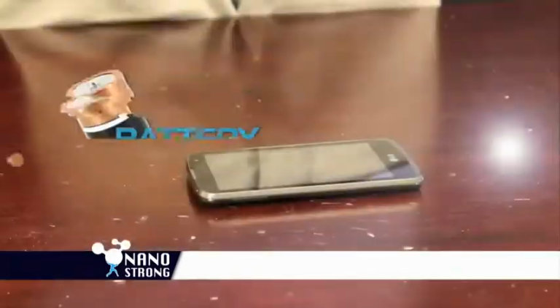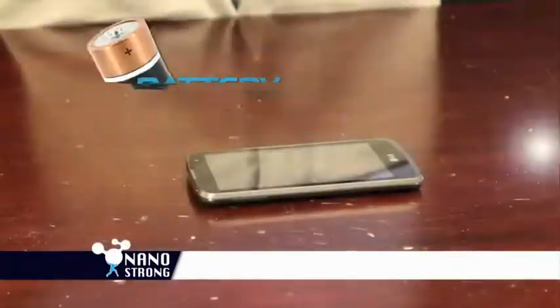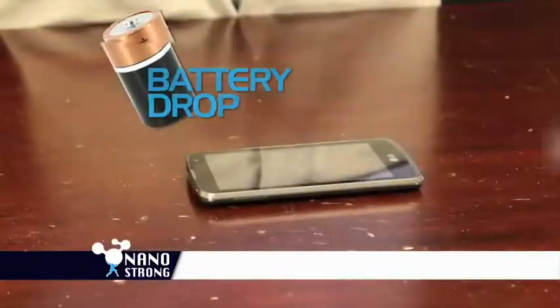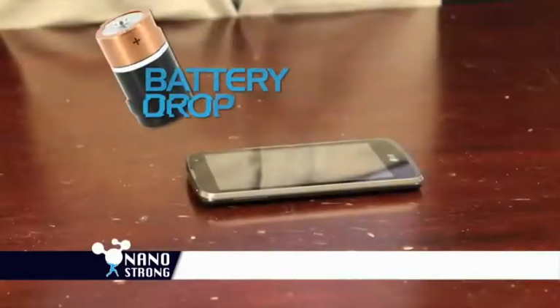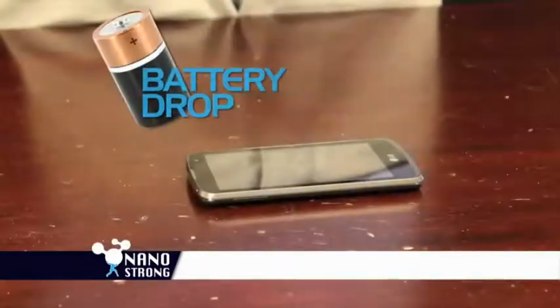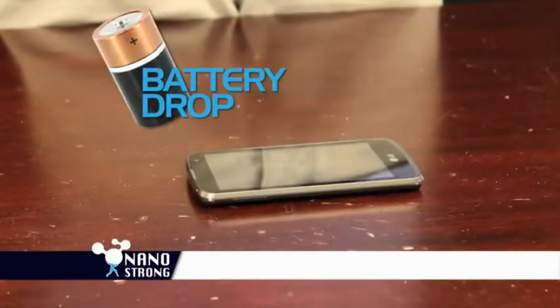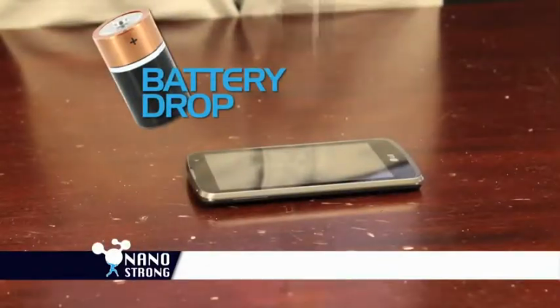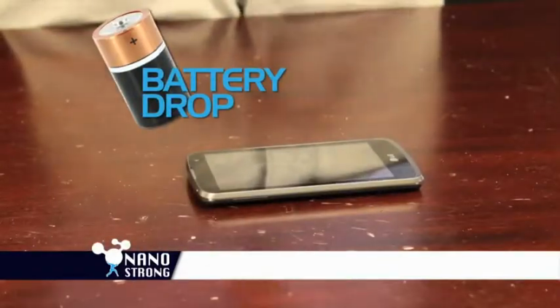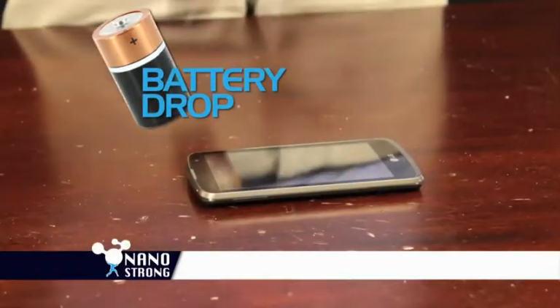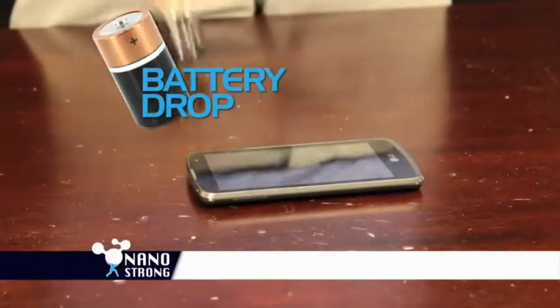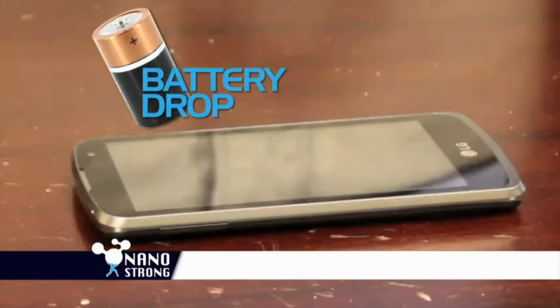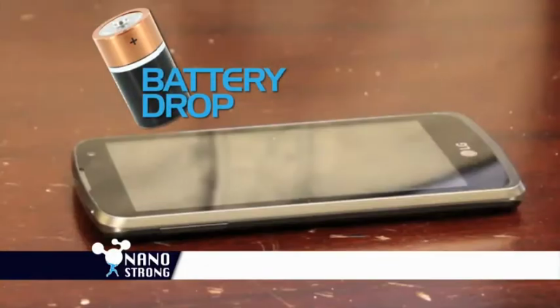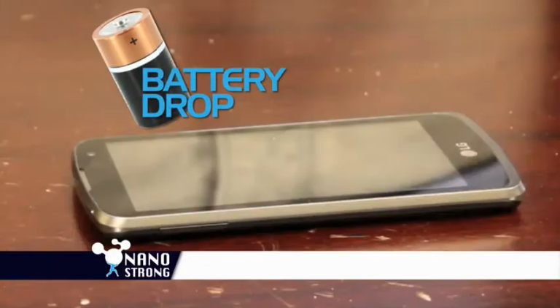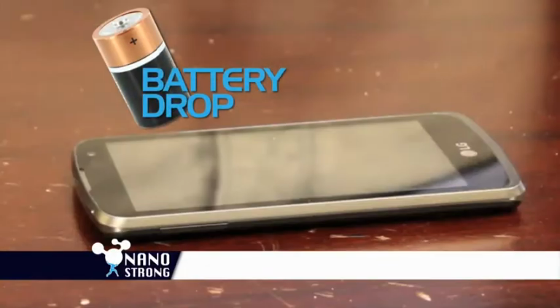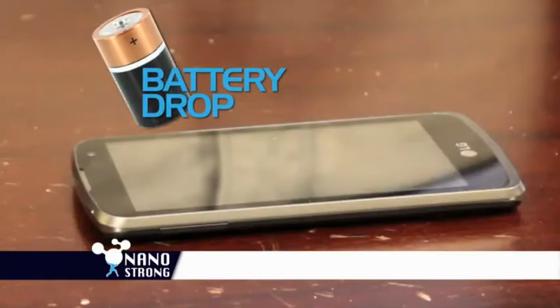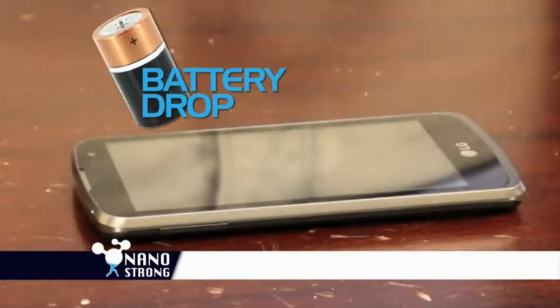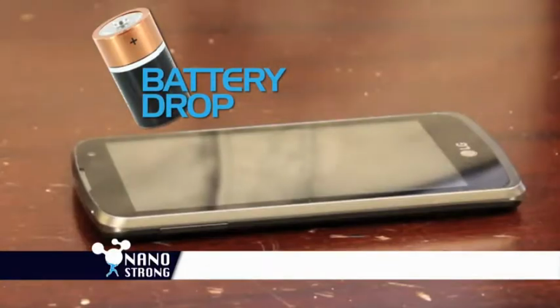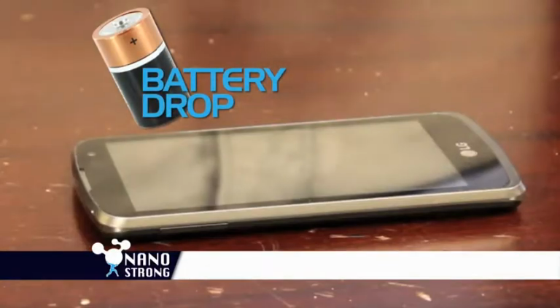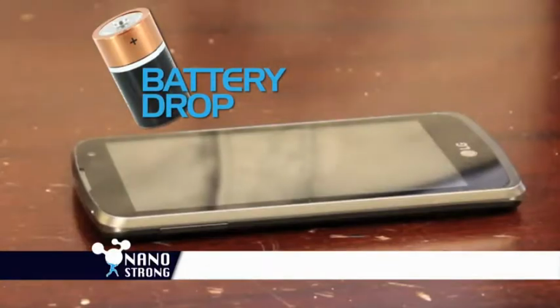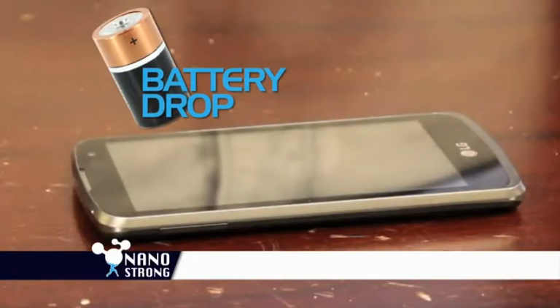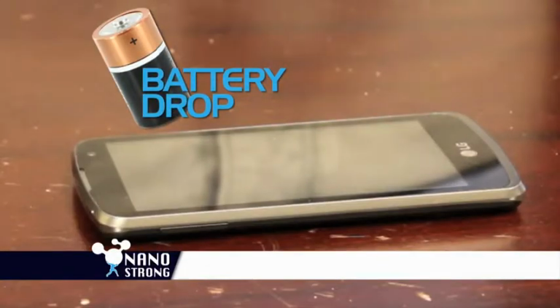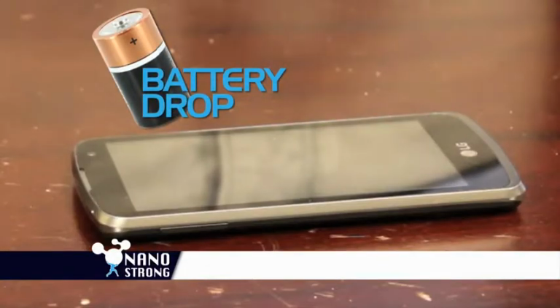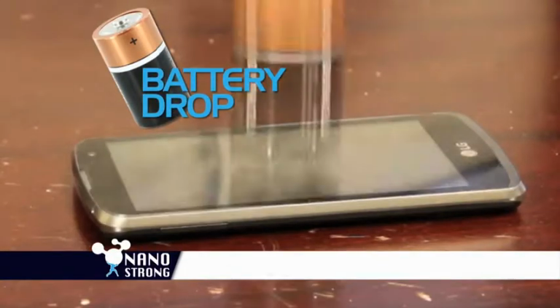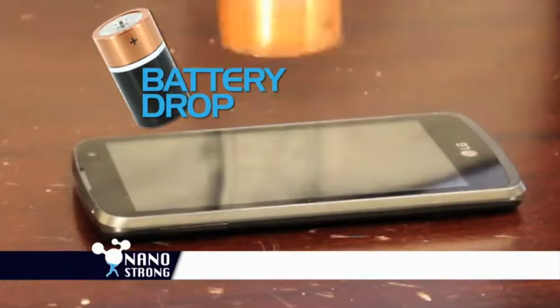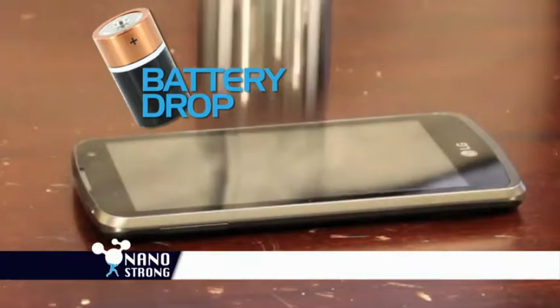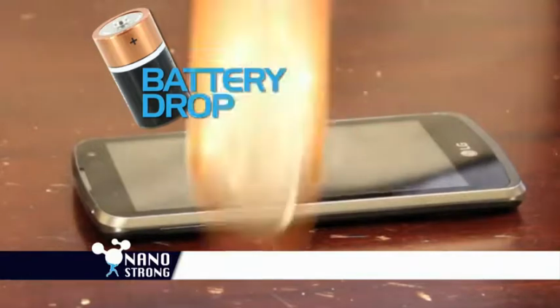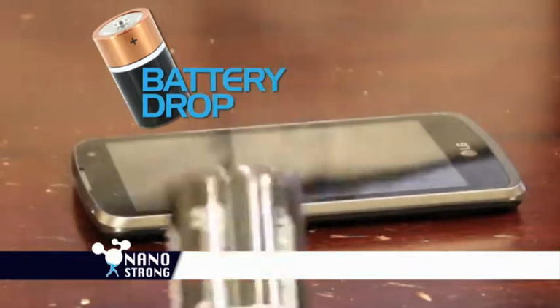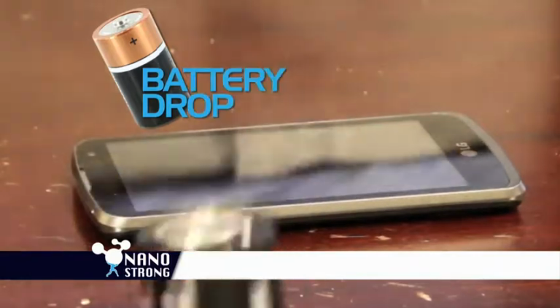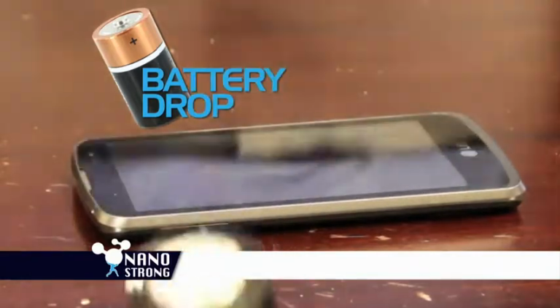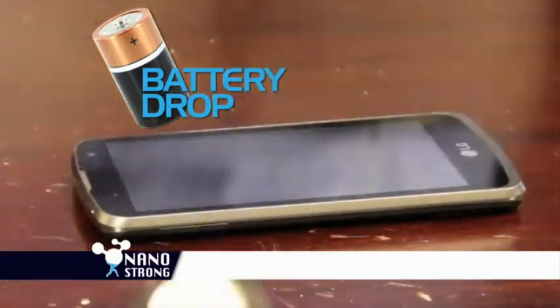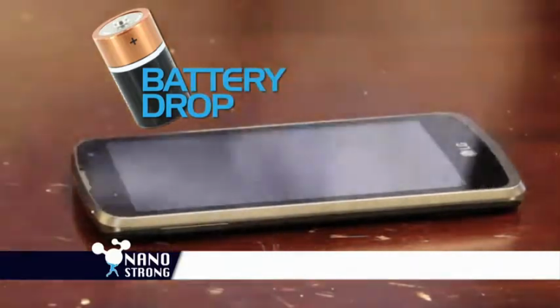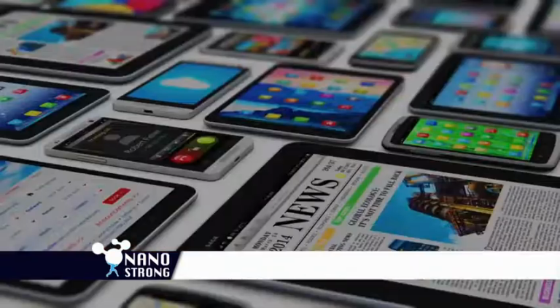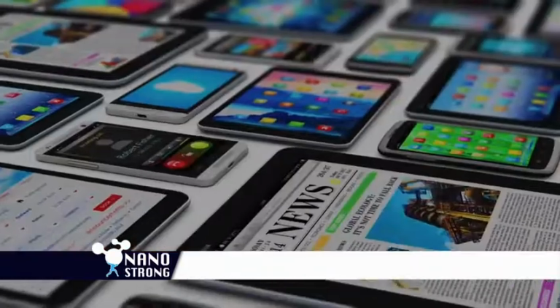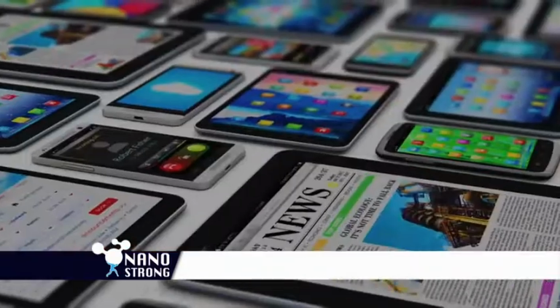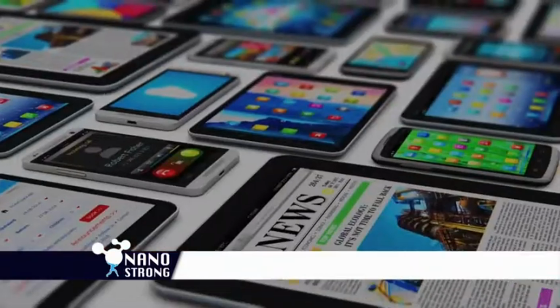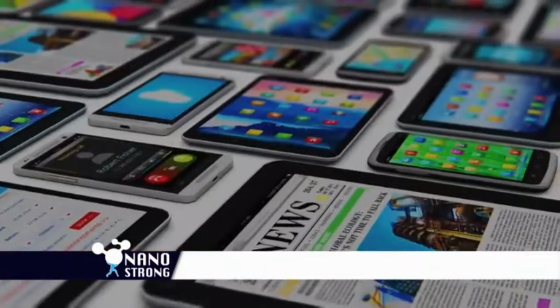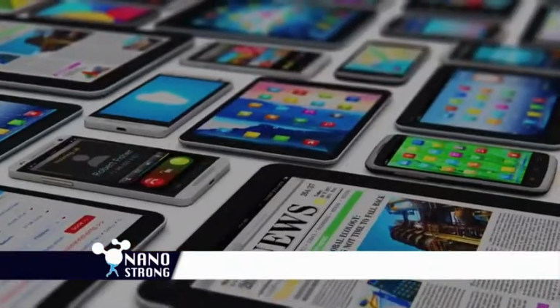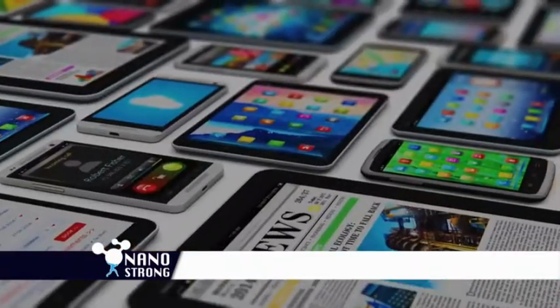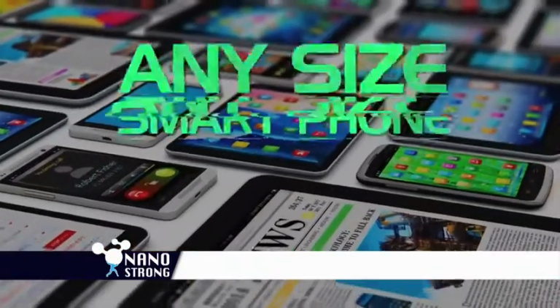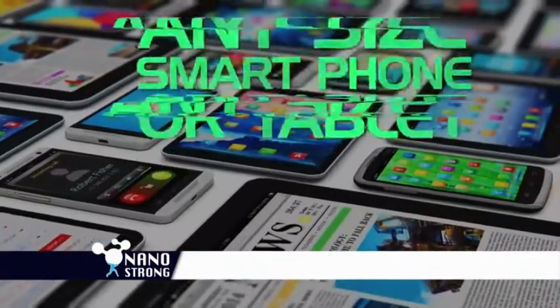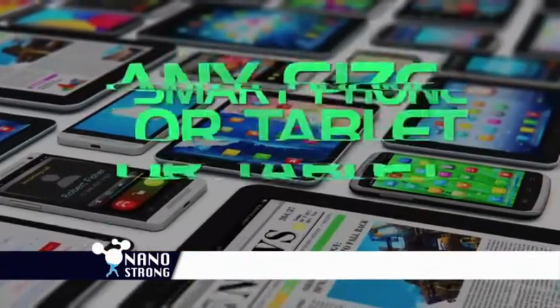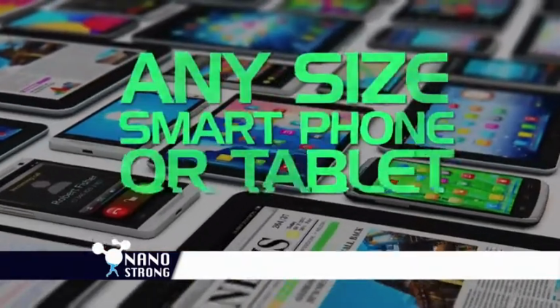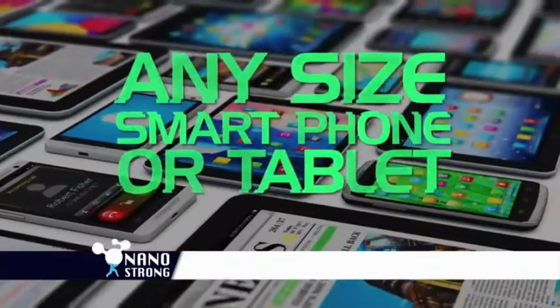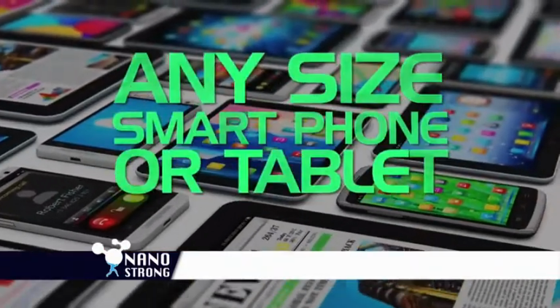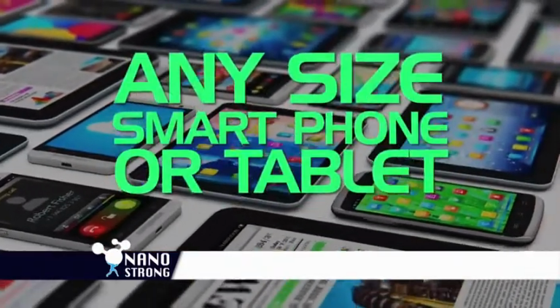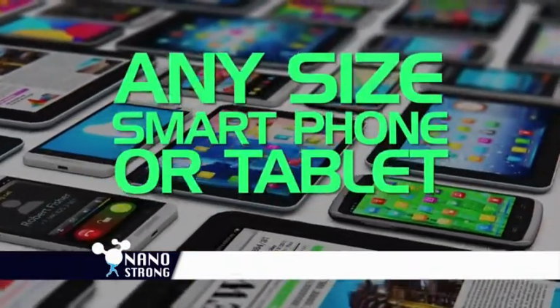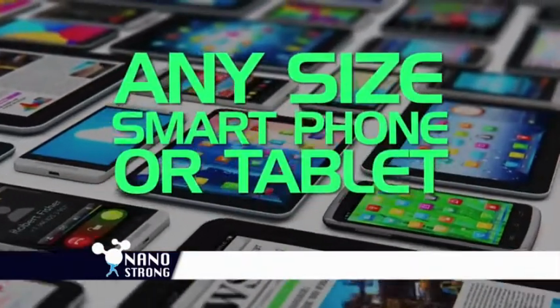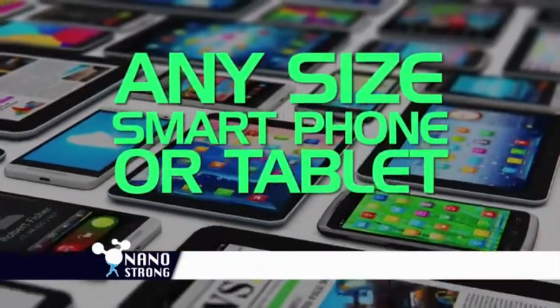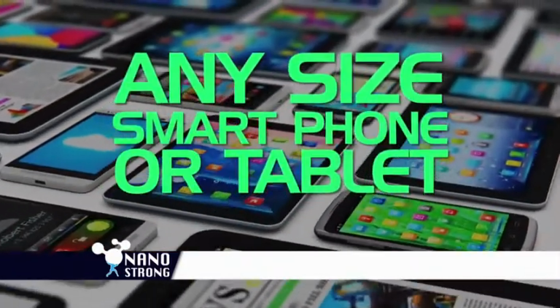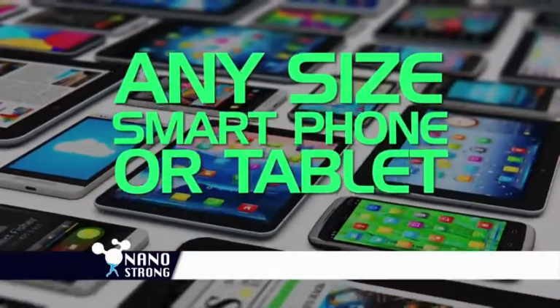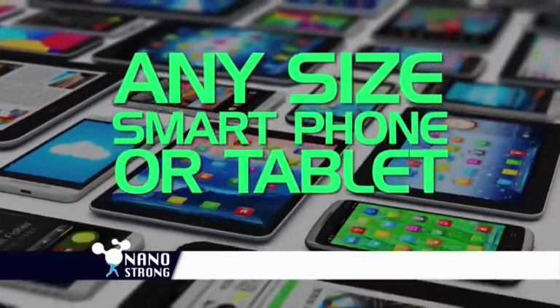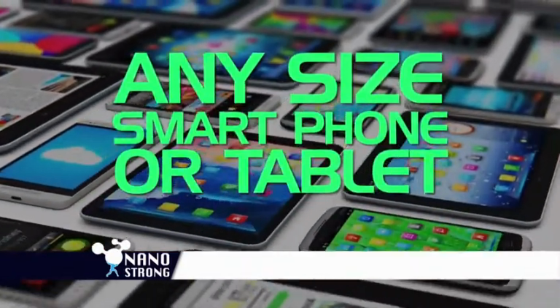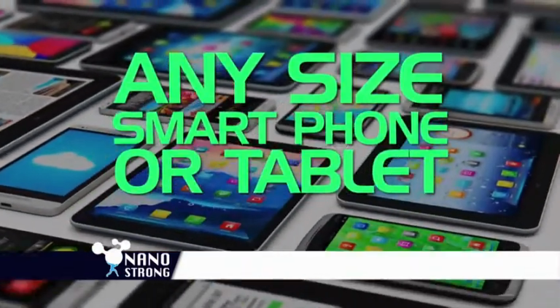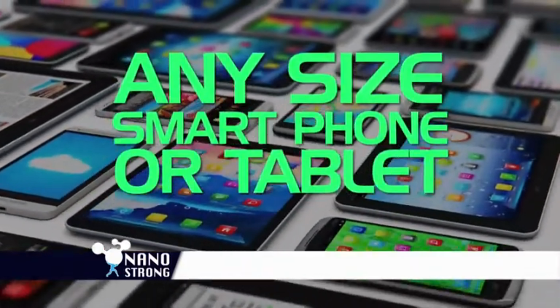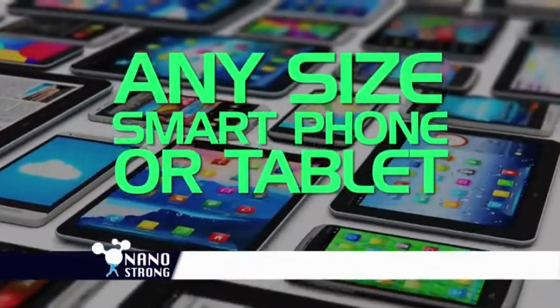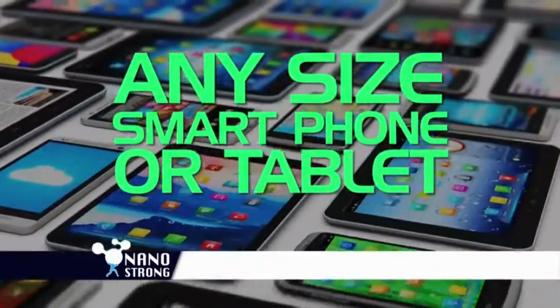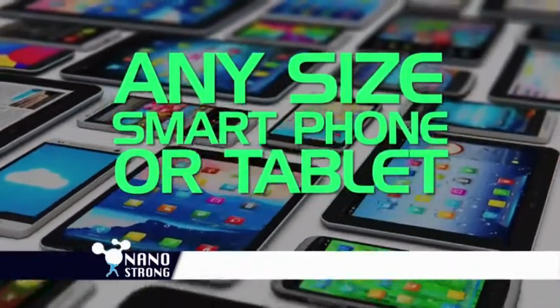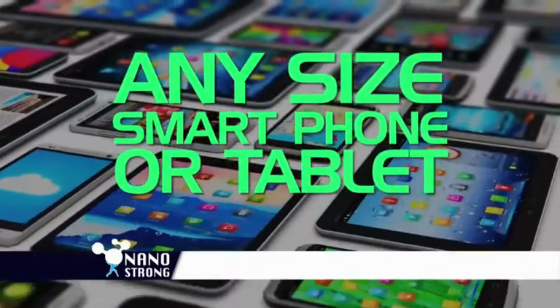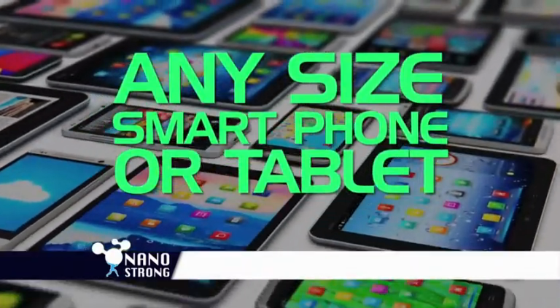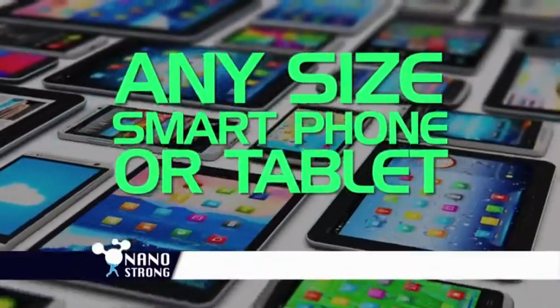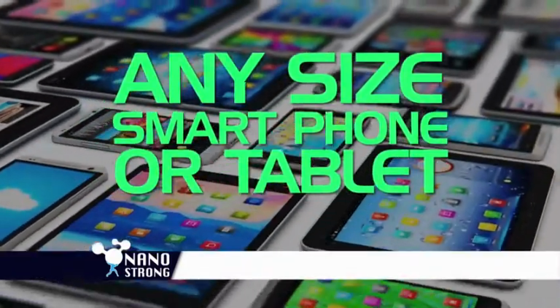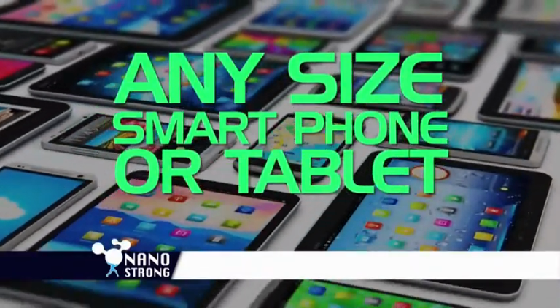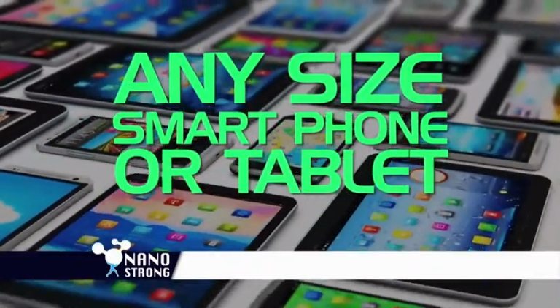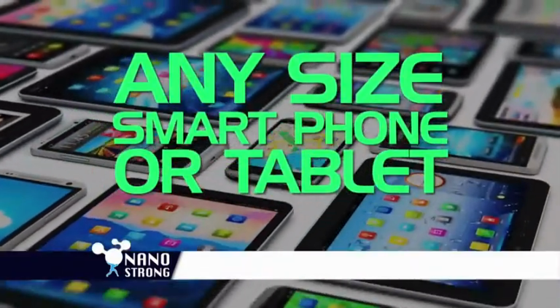But look at the ultra-strong power of NanoStrong. Amazing! Plus, NanoStrong can be applied to any size smartphone or tablet.